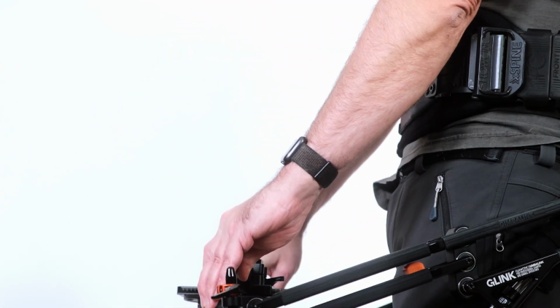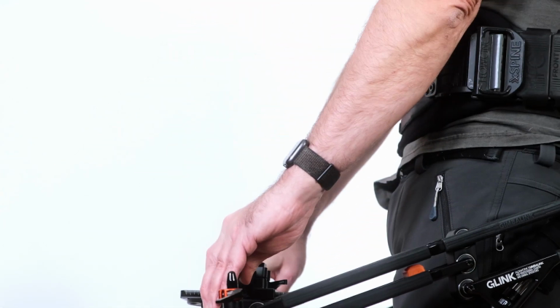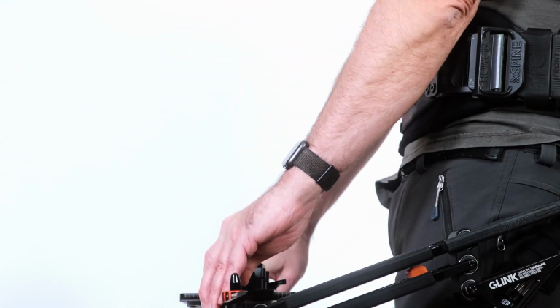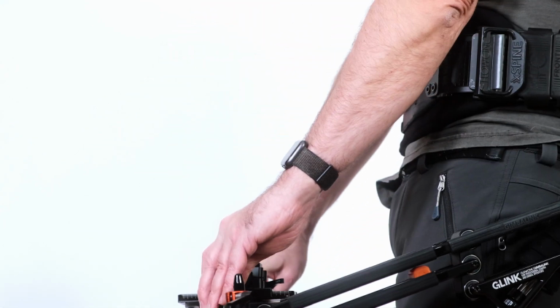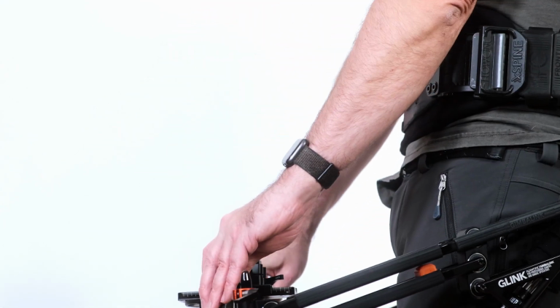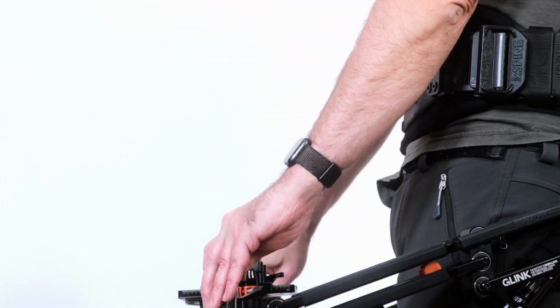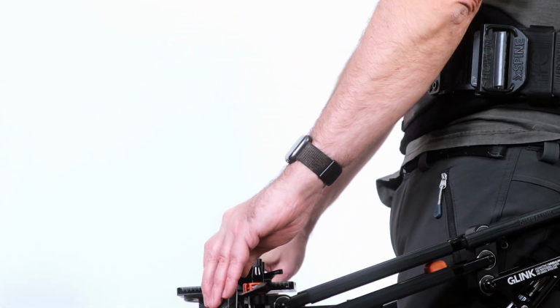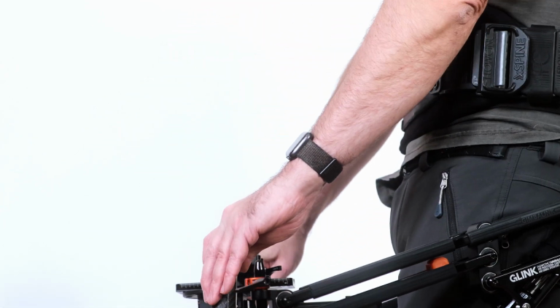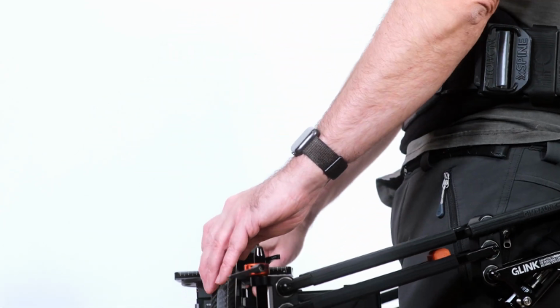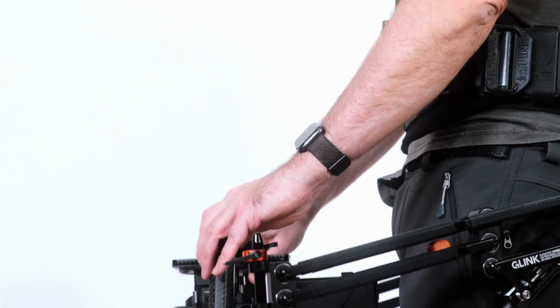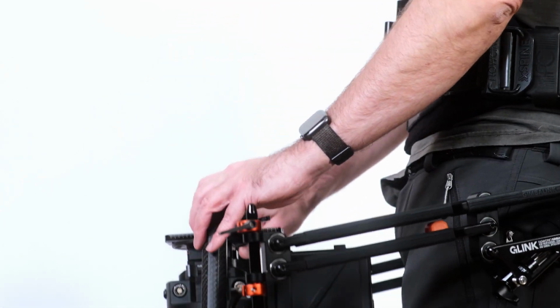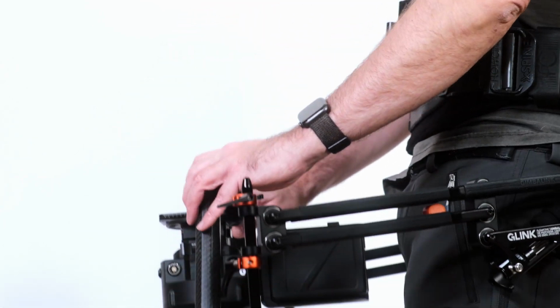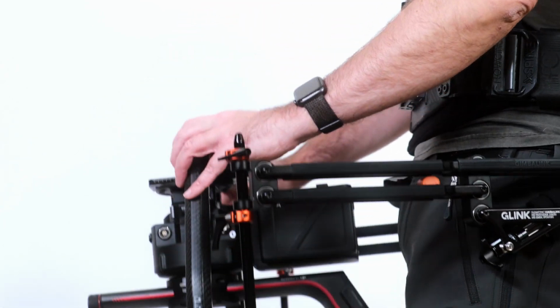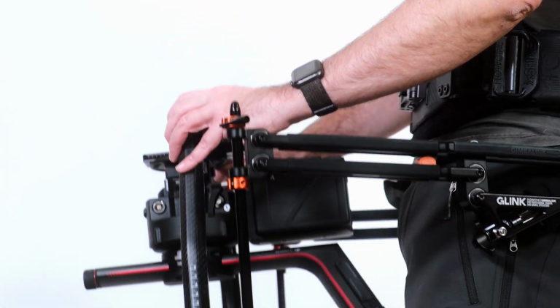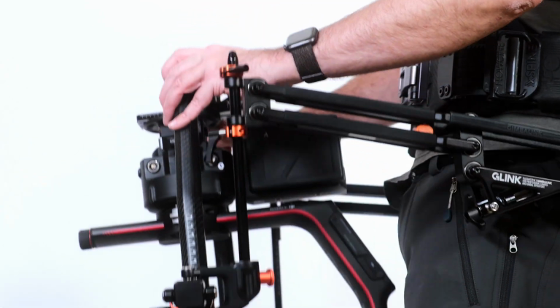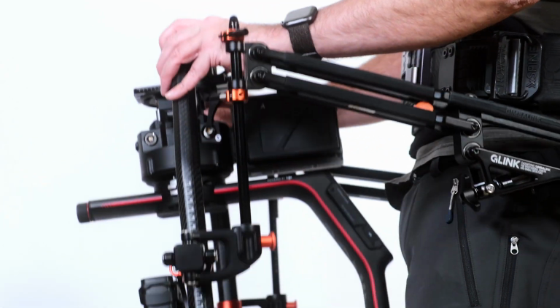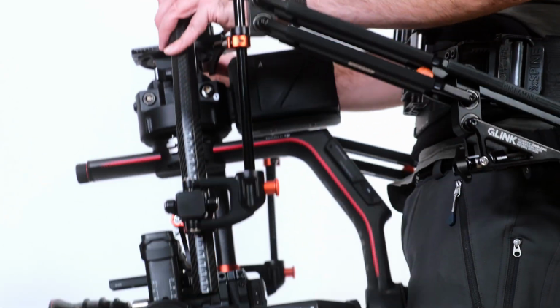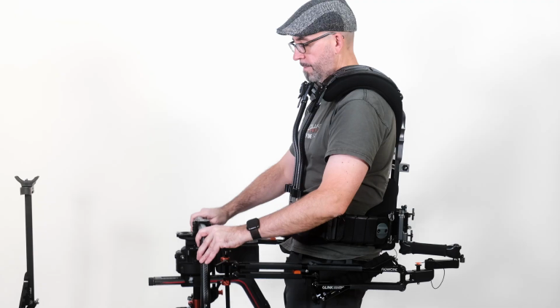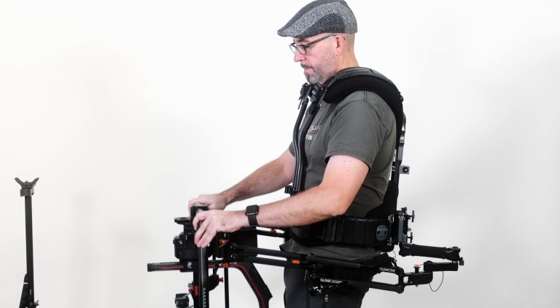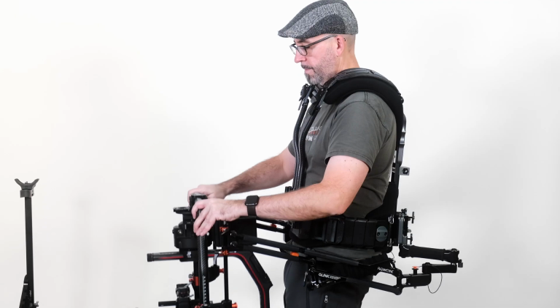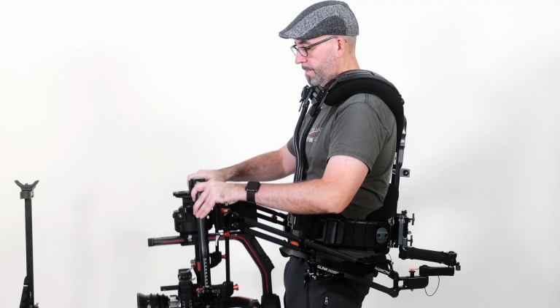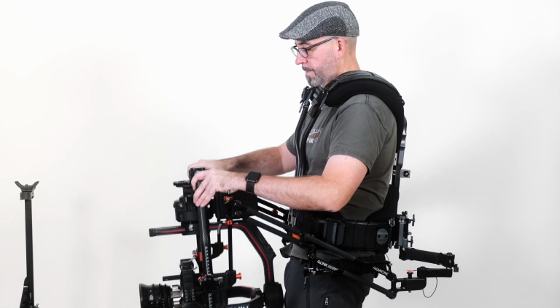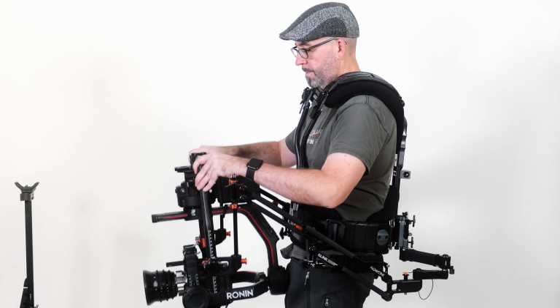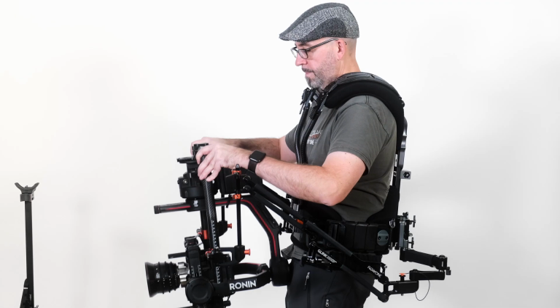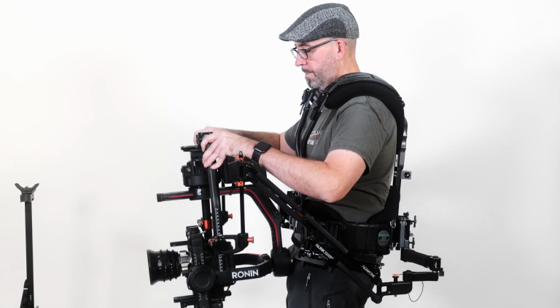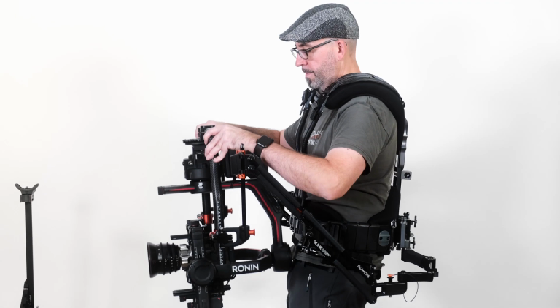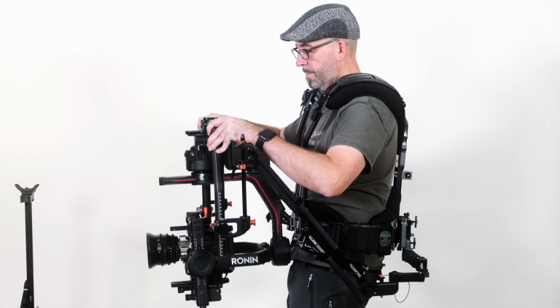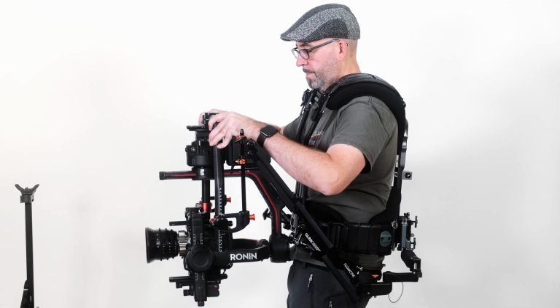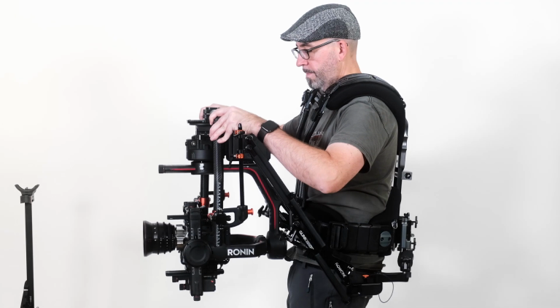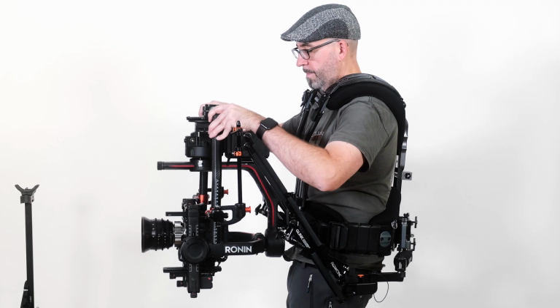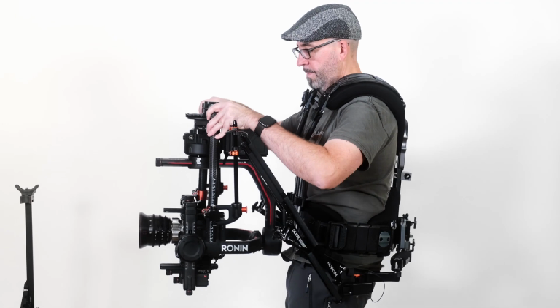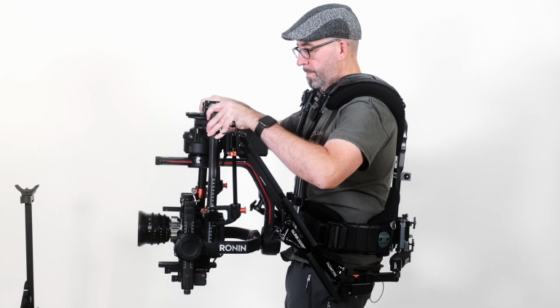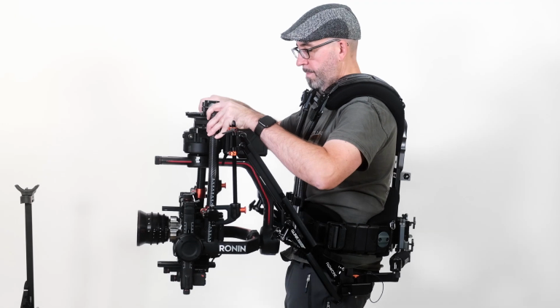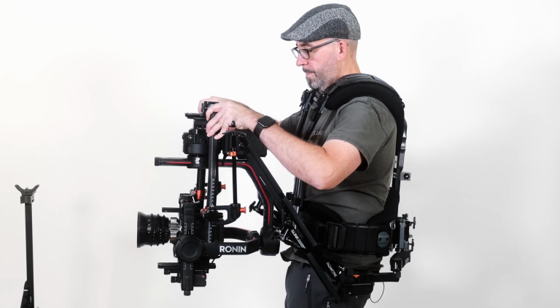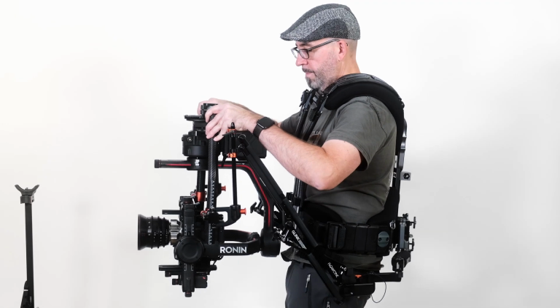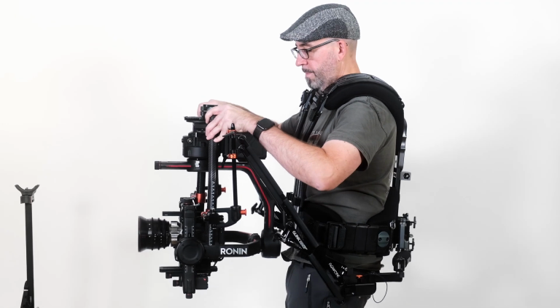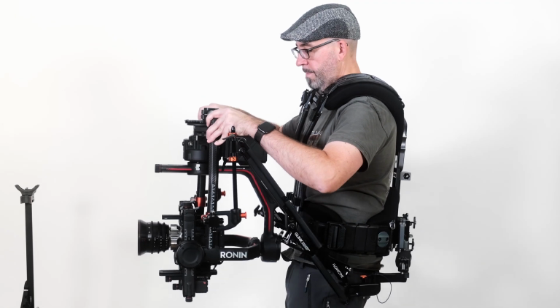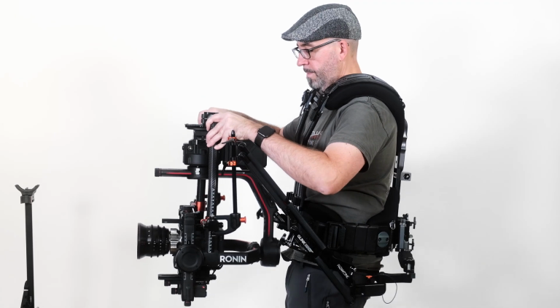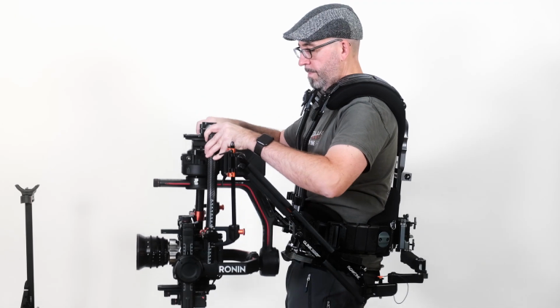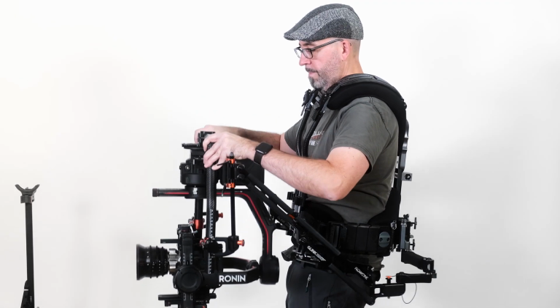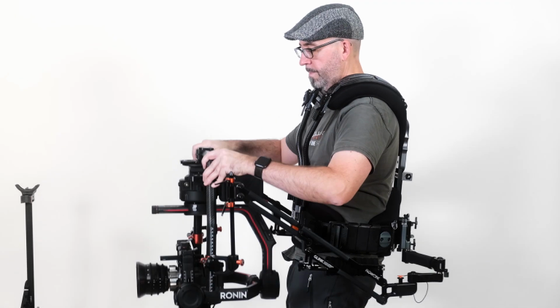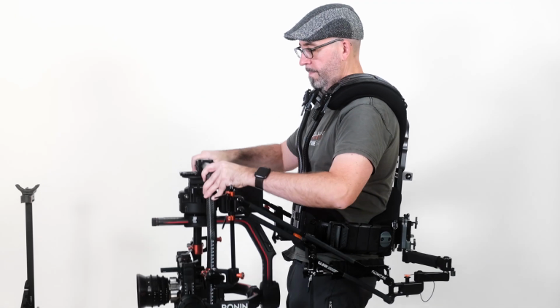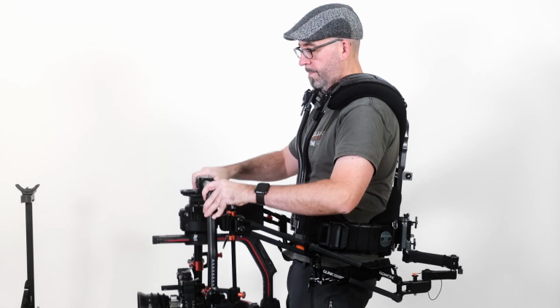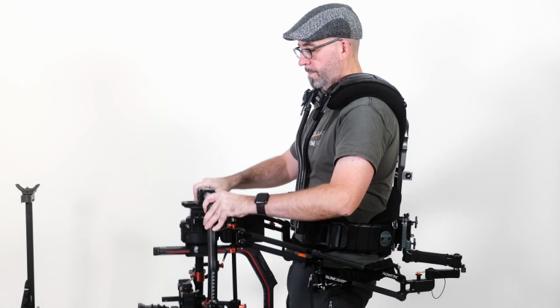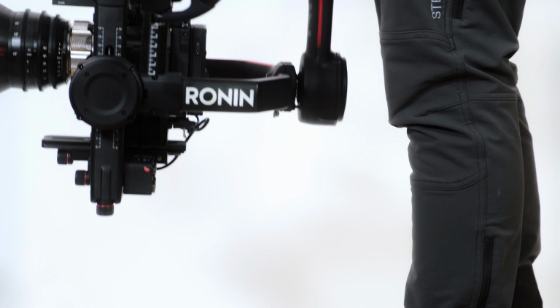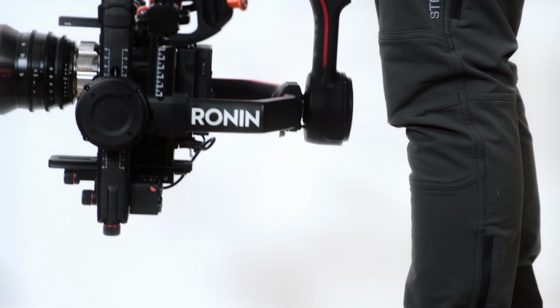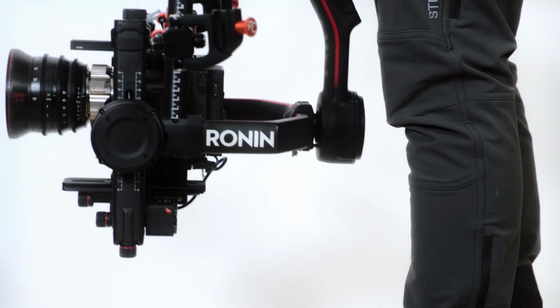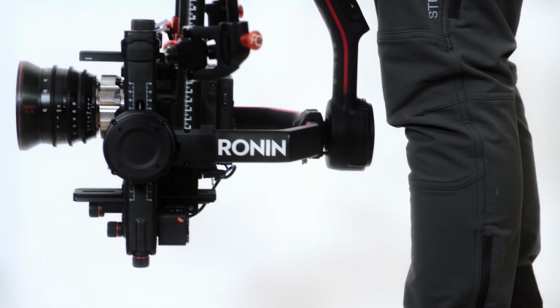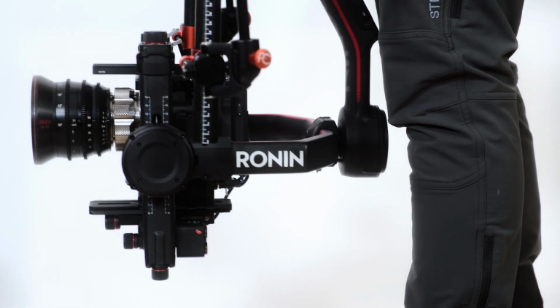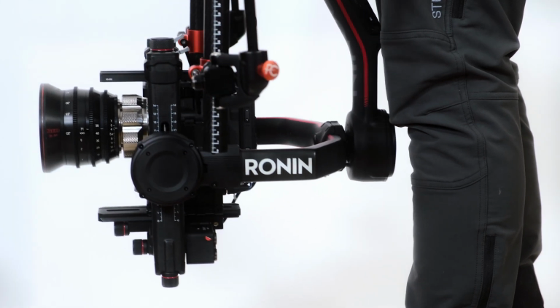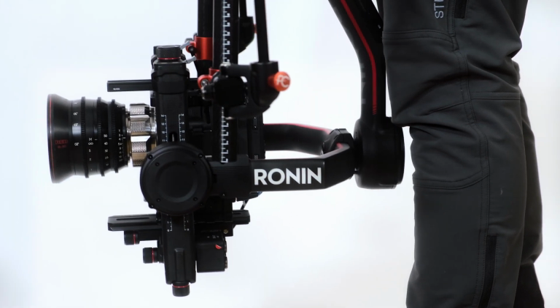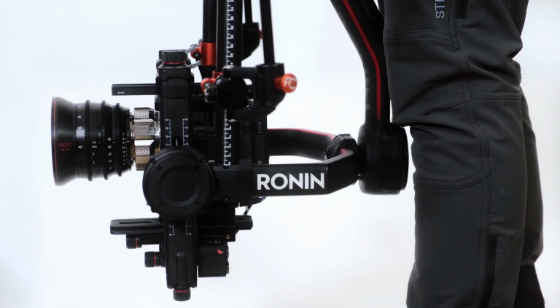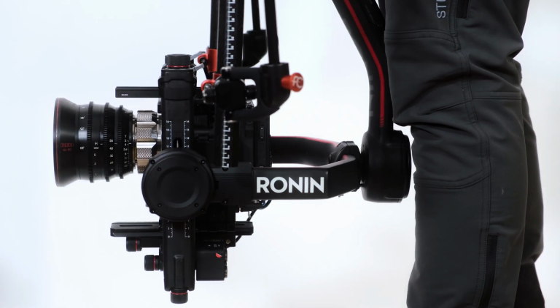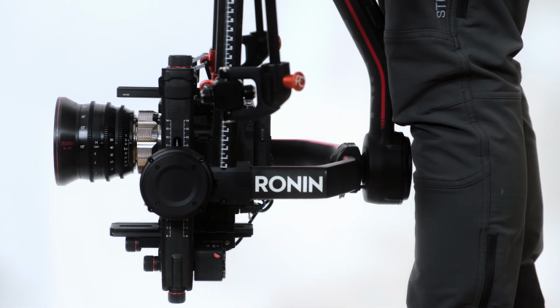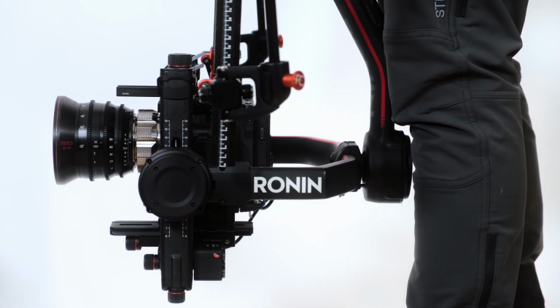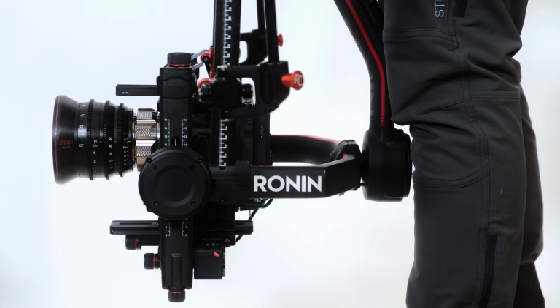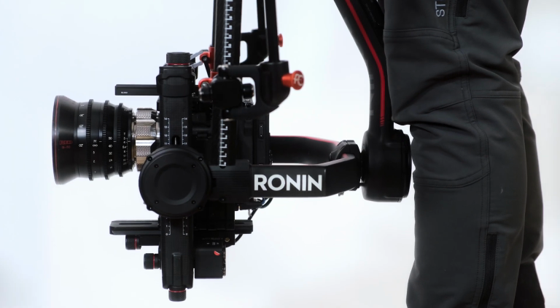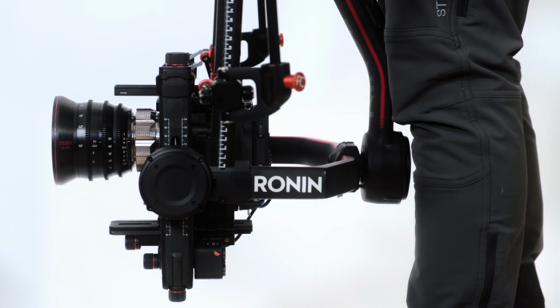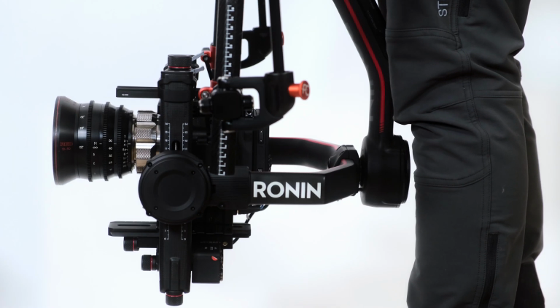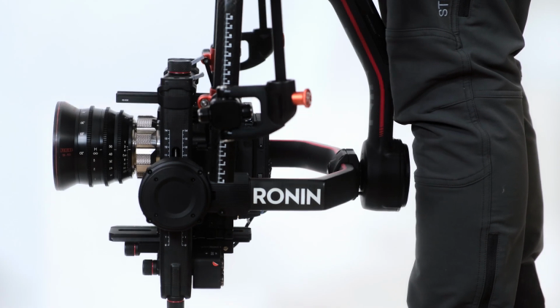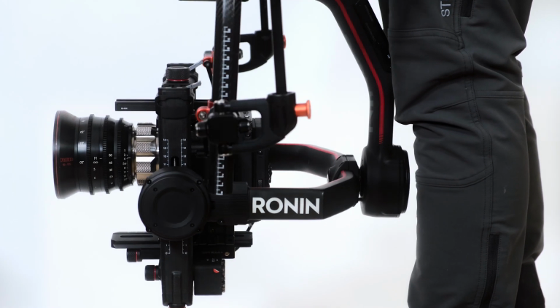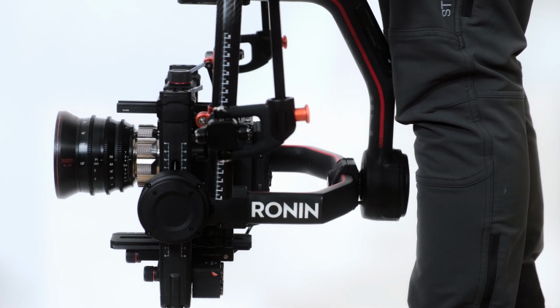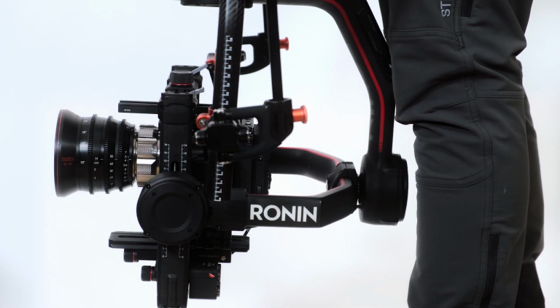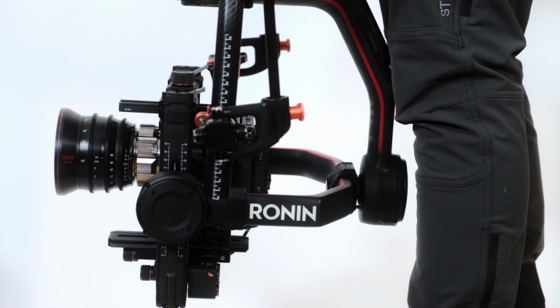You will probably need to stand on an apple box if you don't have a low stand. Operating from above, the top position is now at about the hips, and the bottom position is now a bit below the knee.